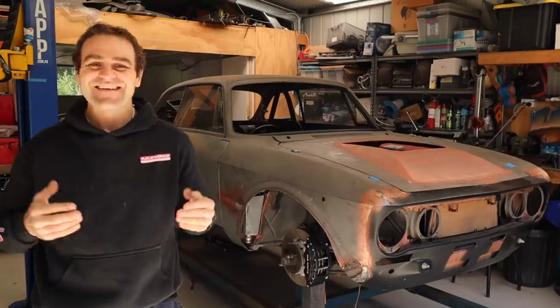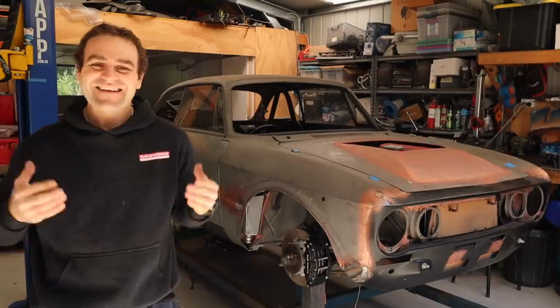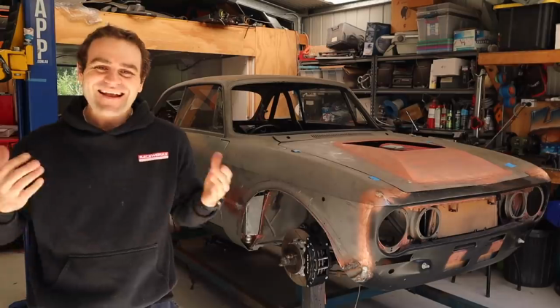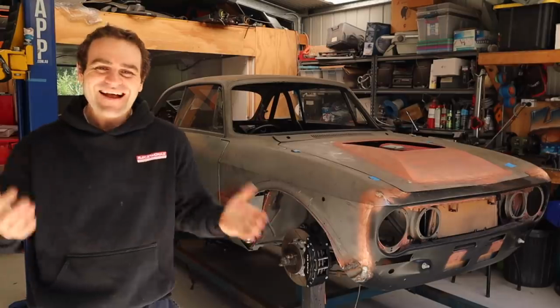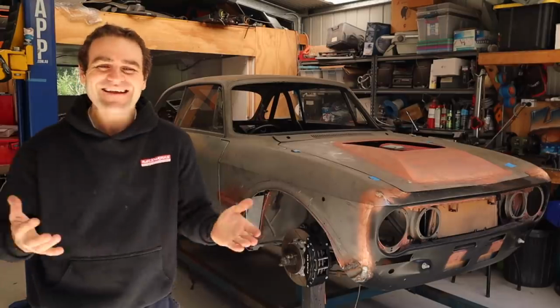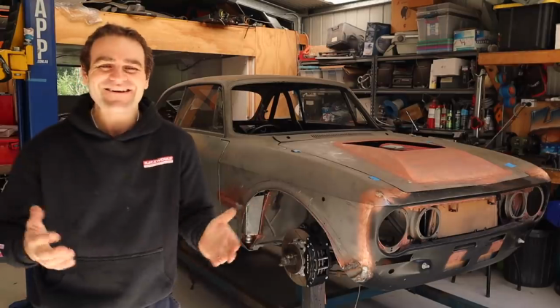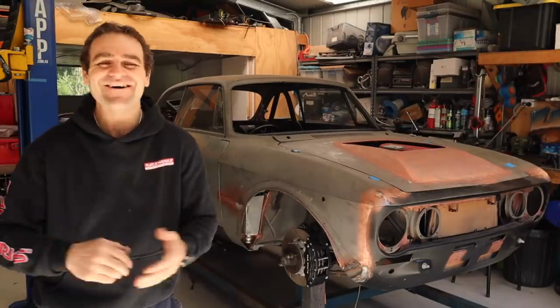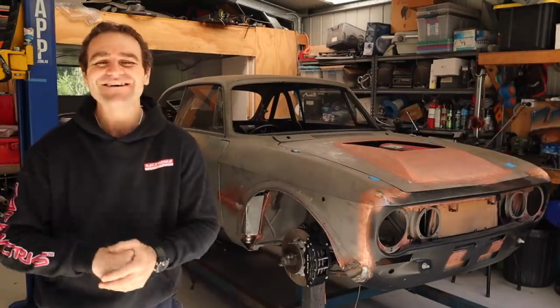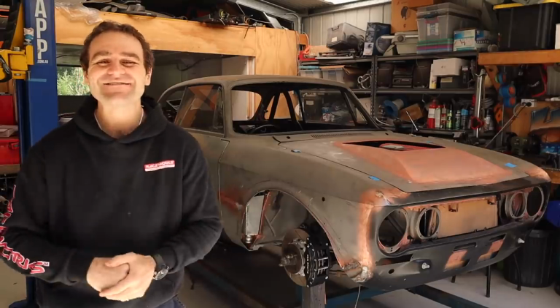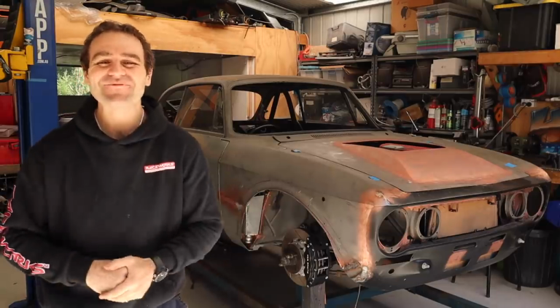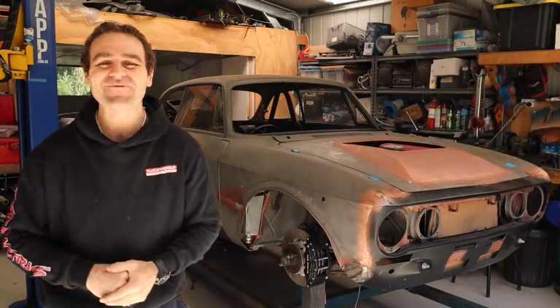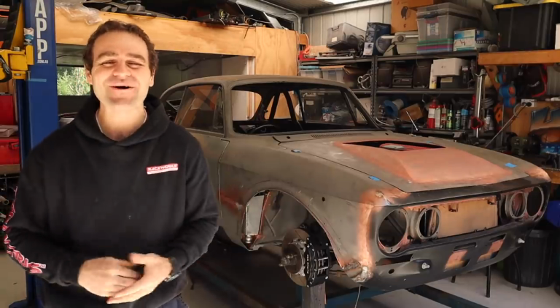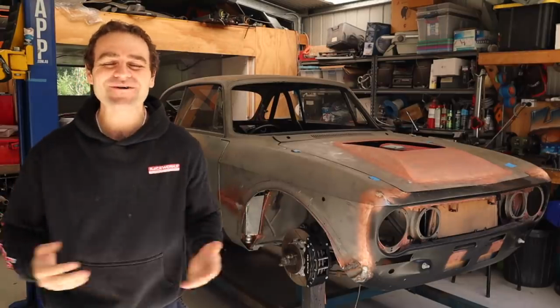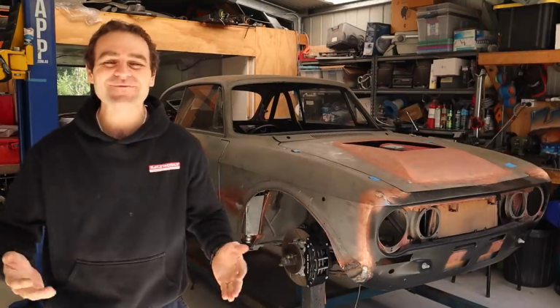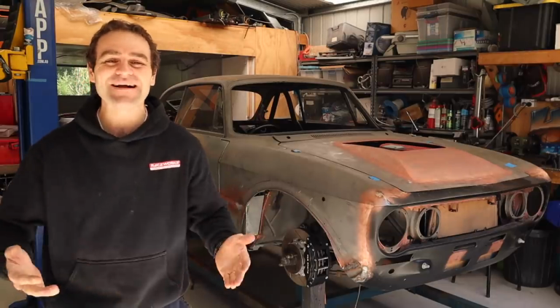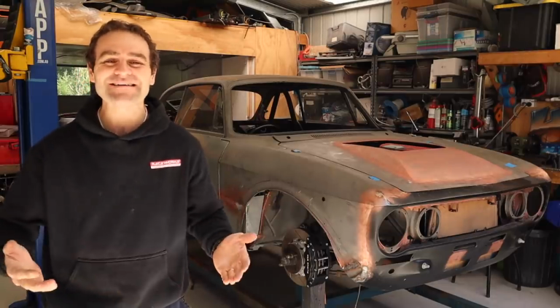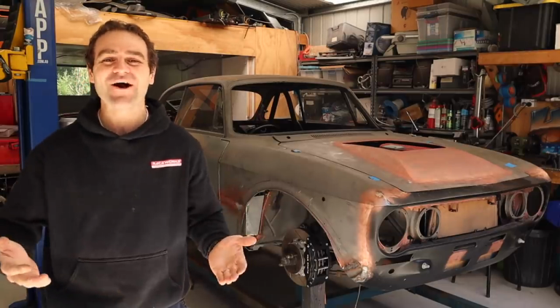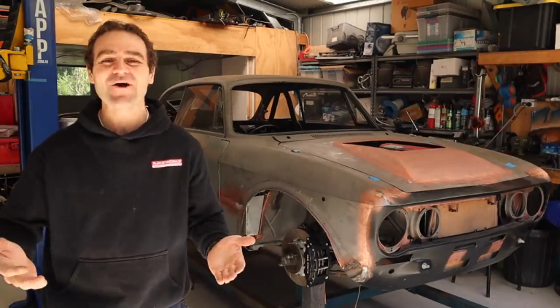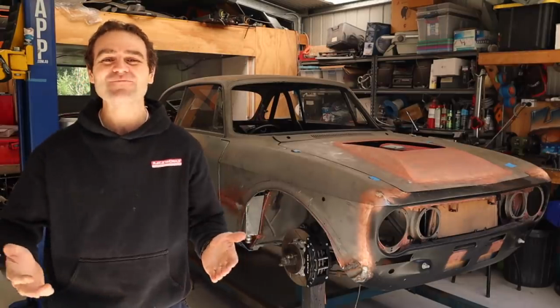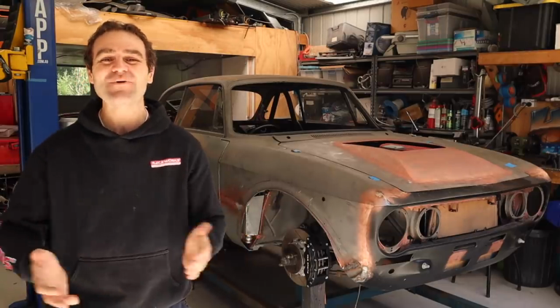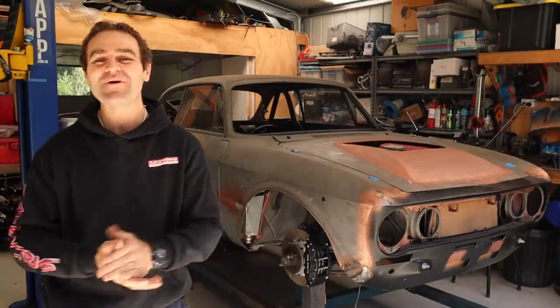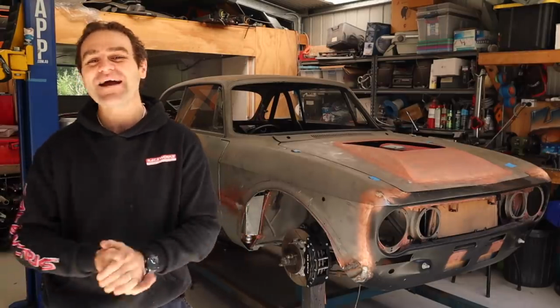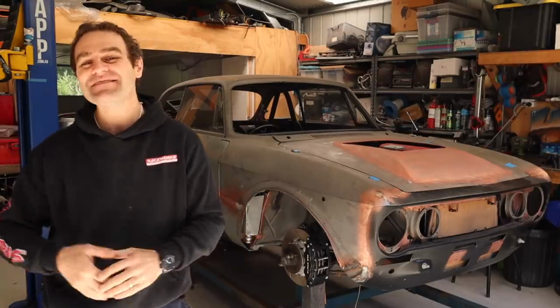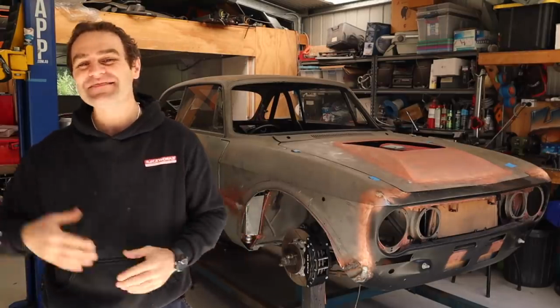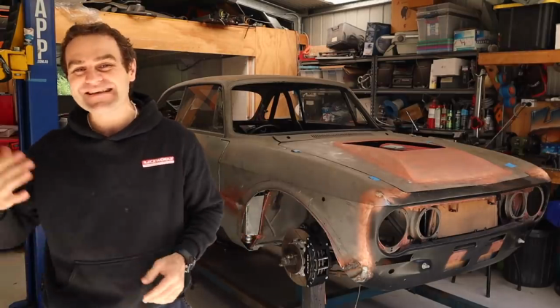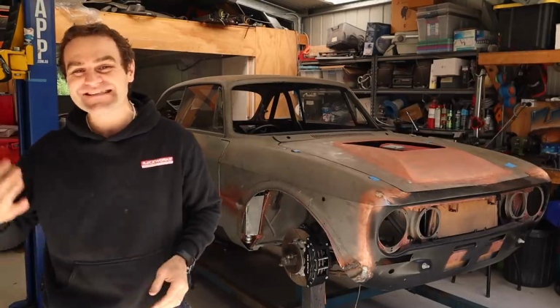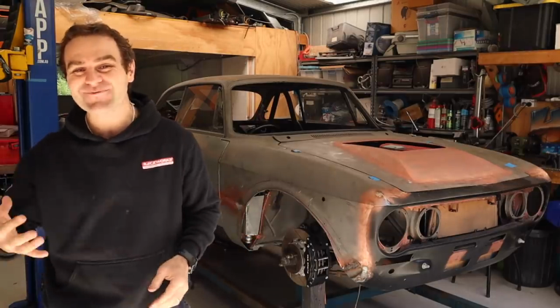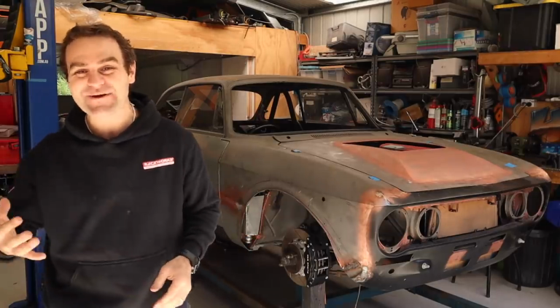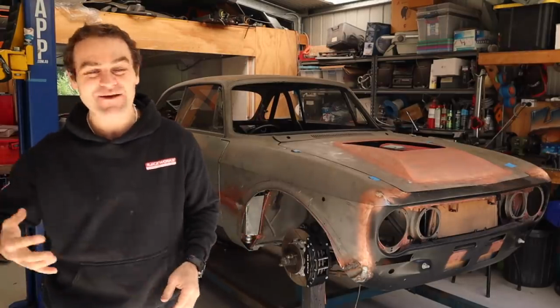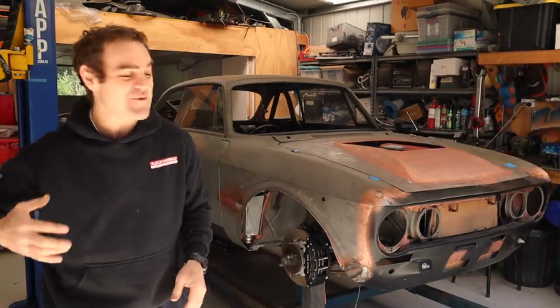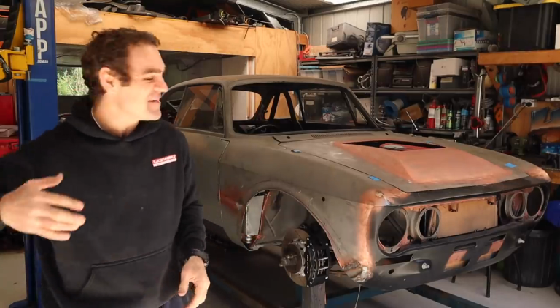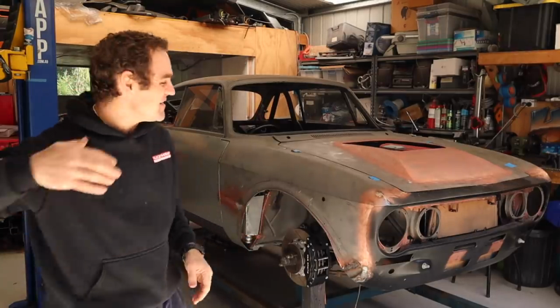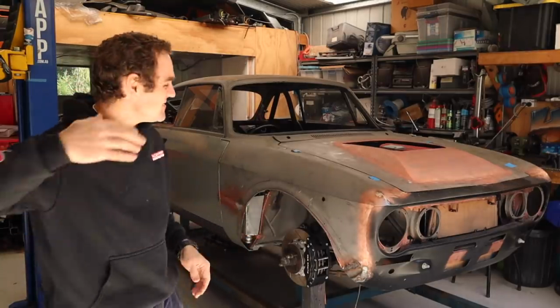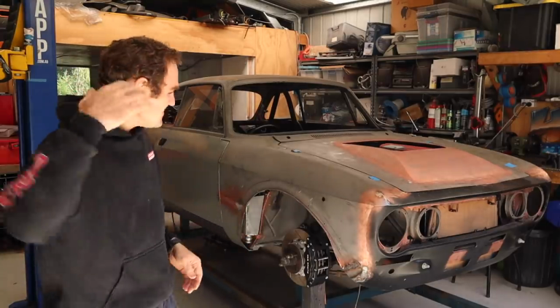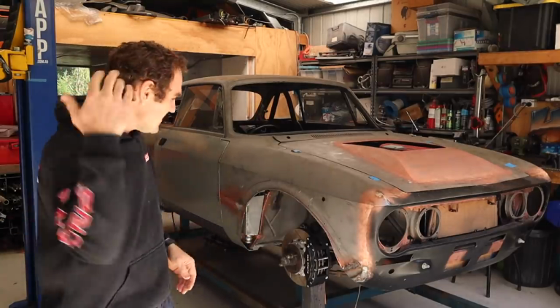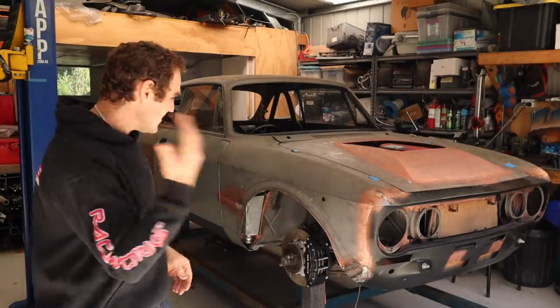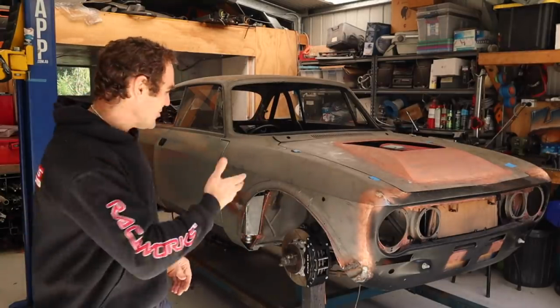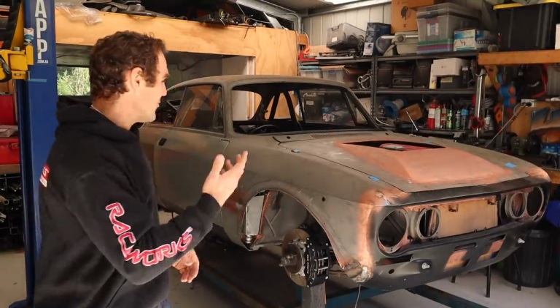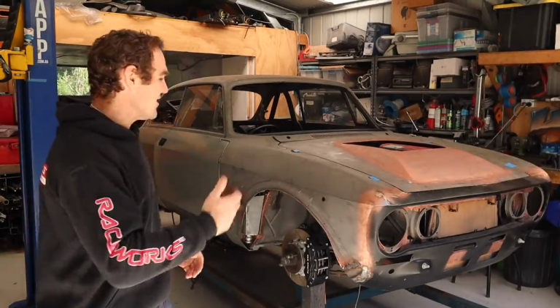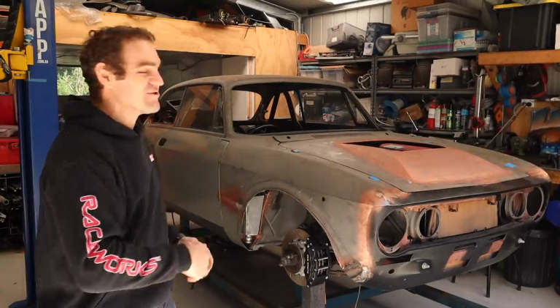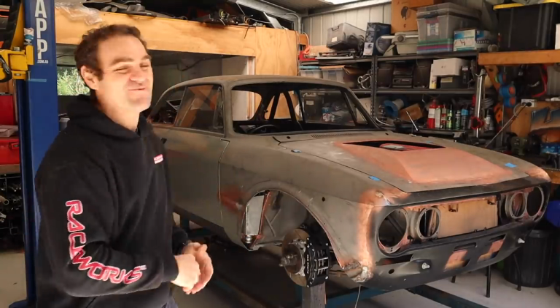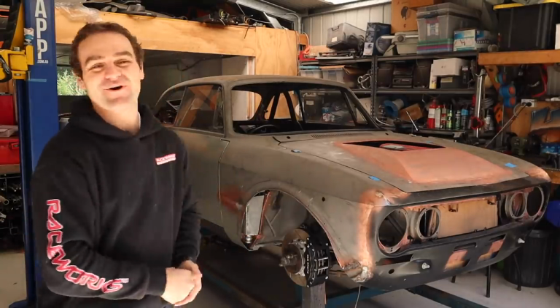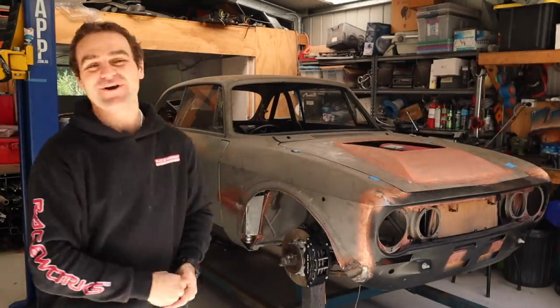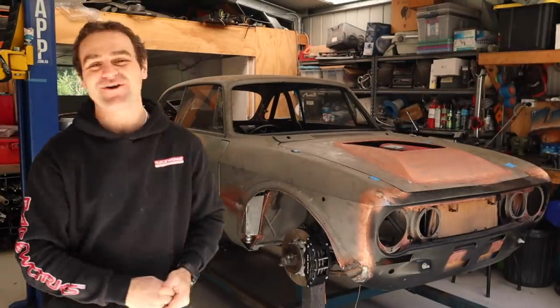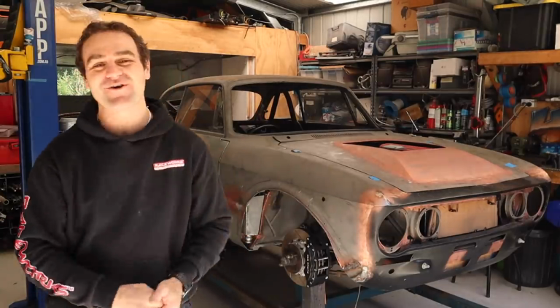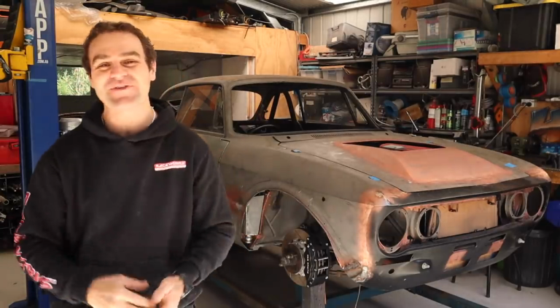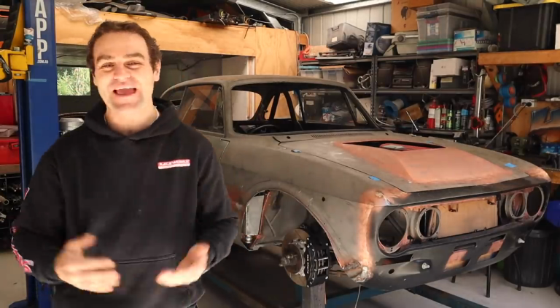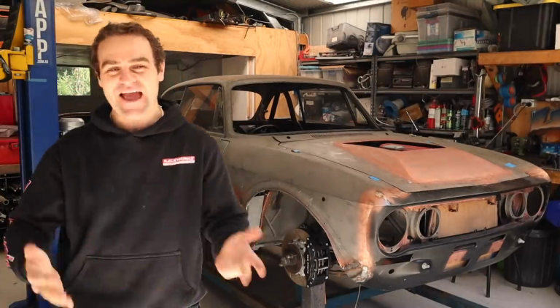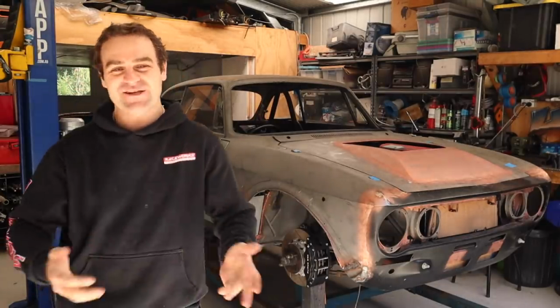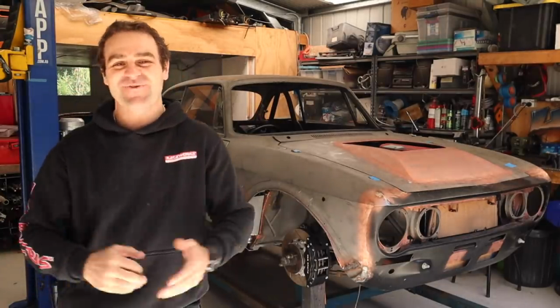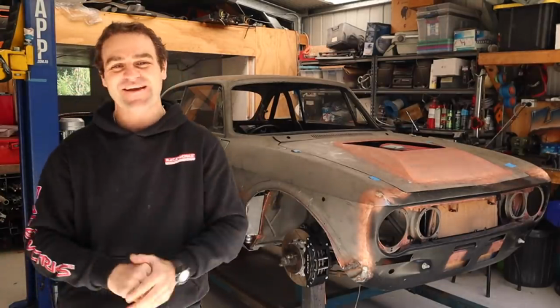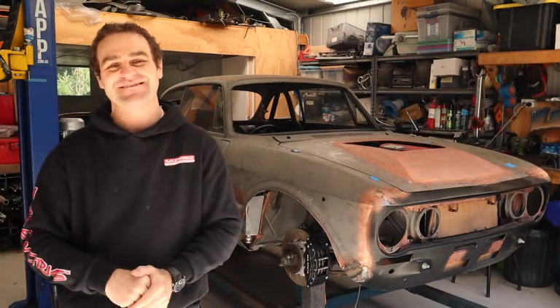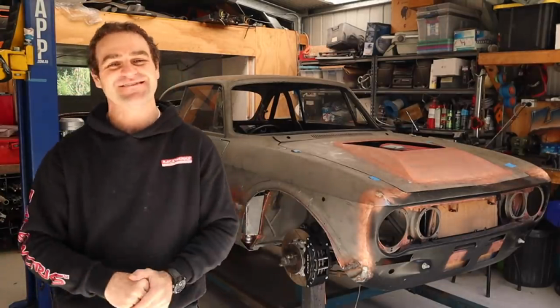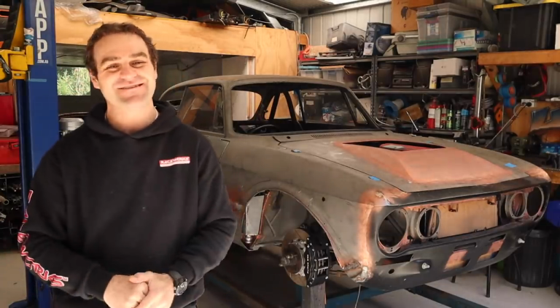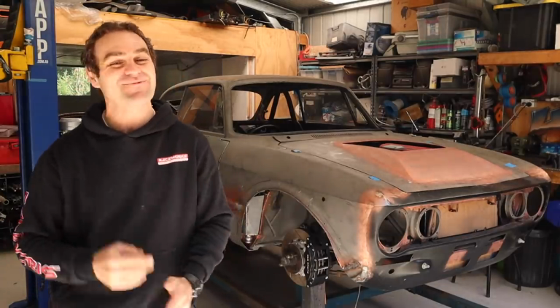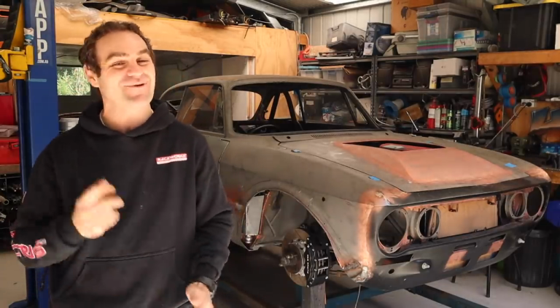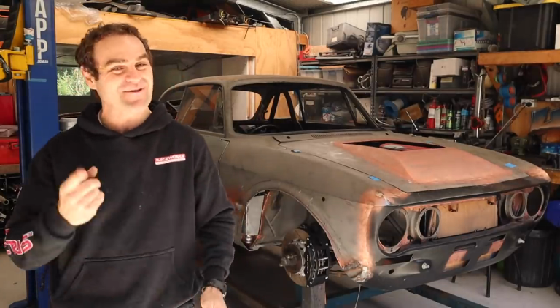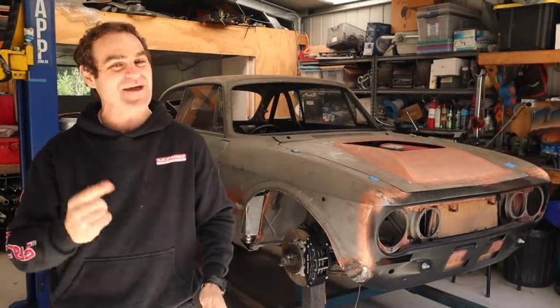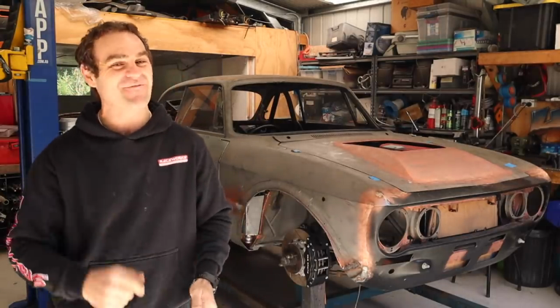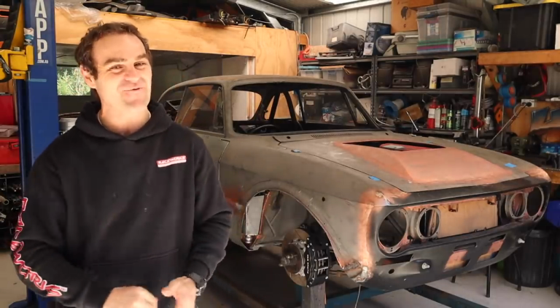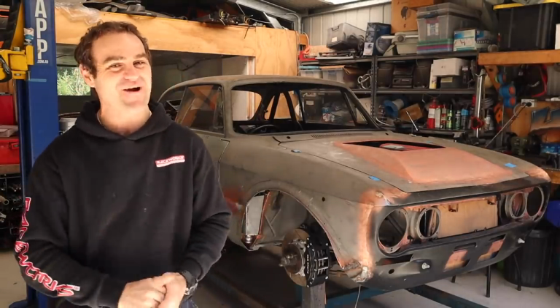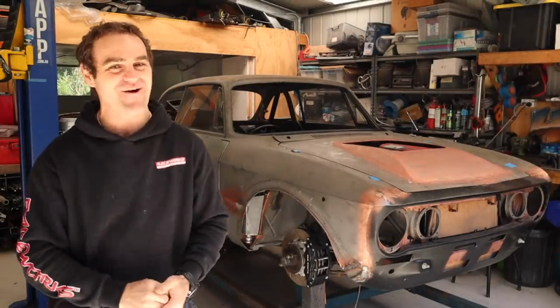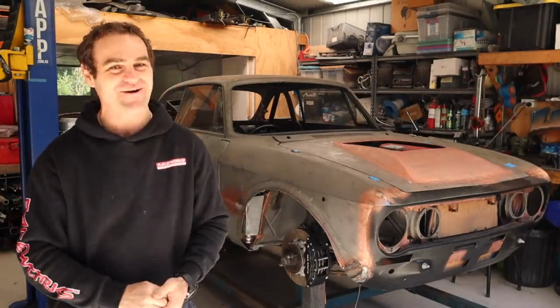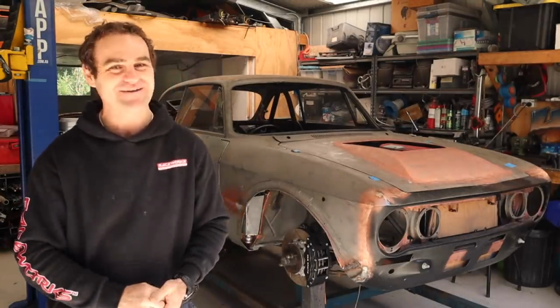Hey guys, welcome back to Home Built. This week we're continuing to work on the HVAC system on the Al-Ferrari.